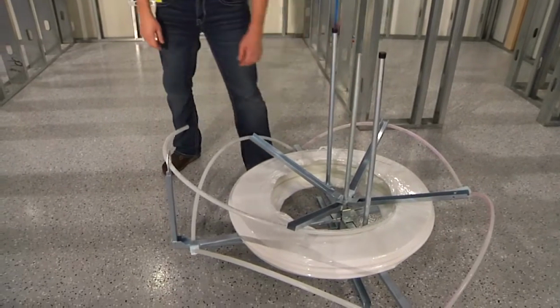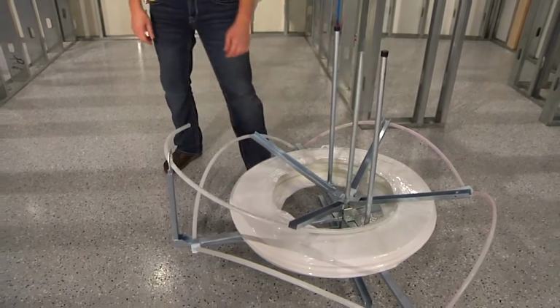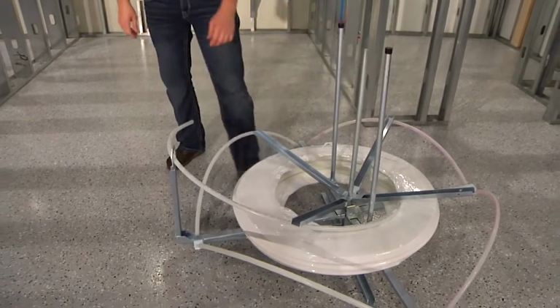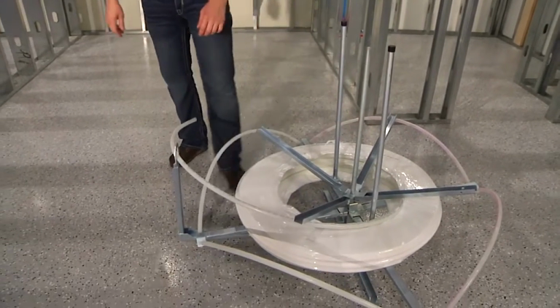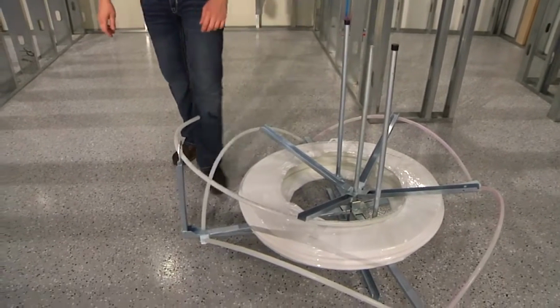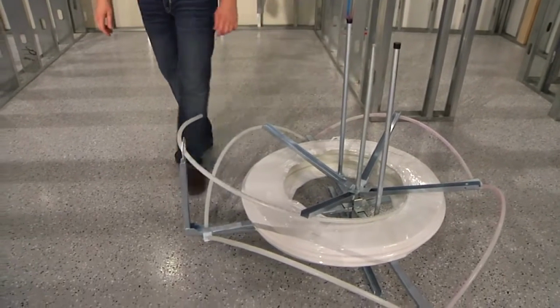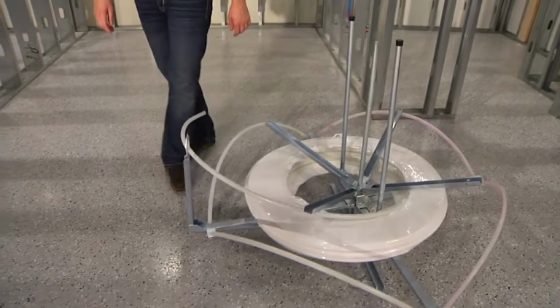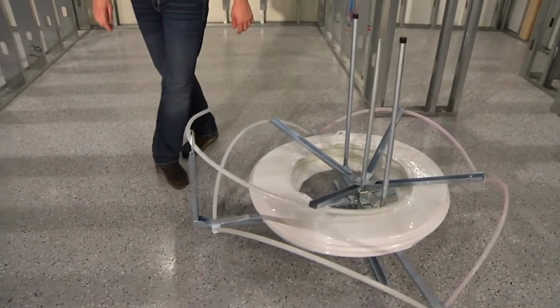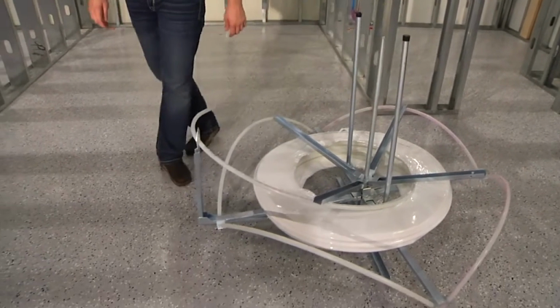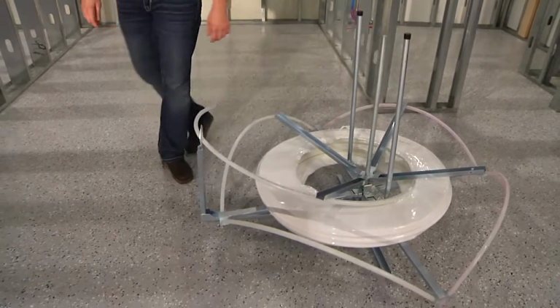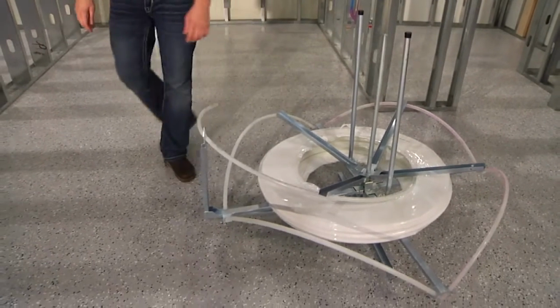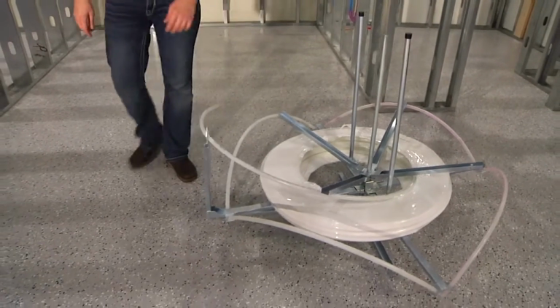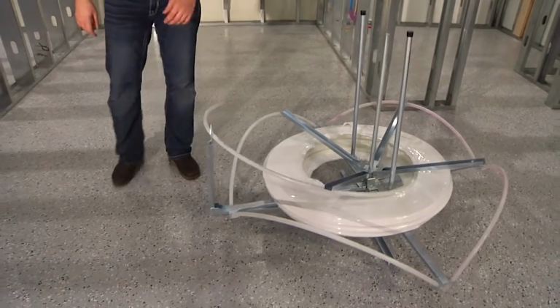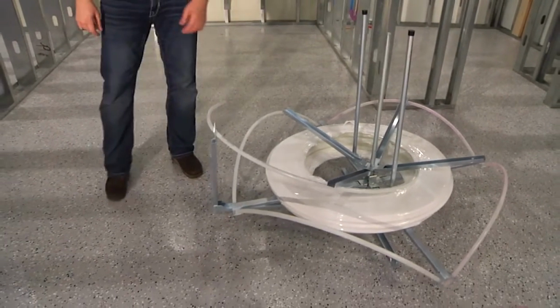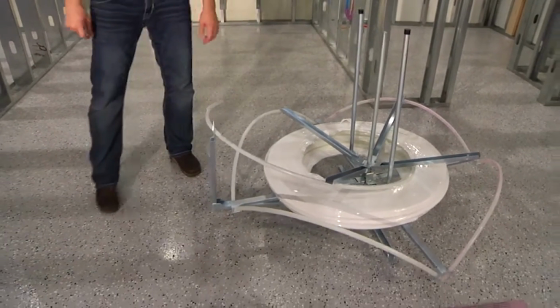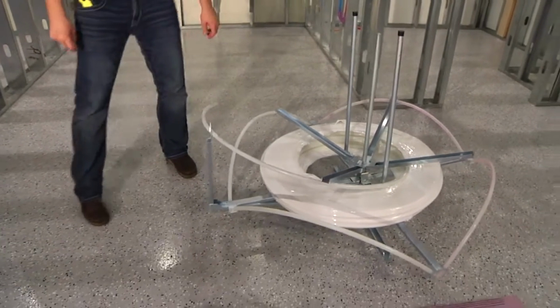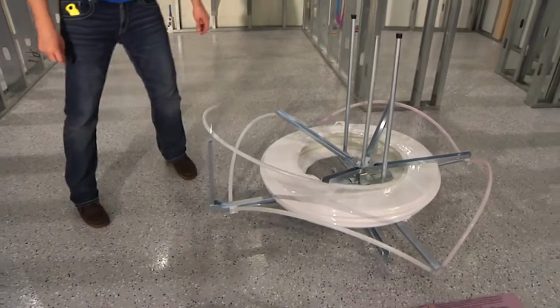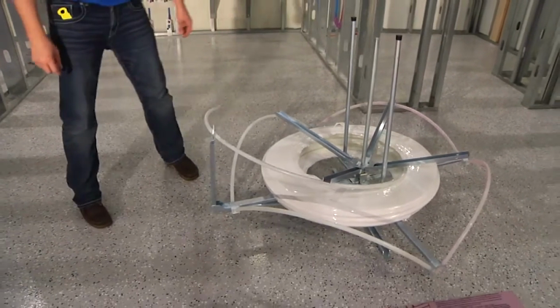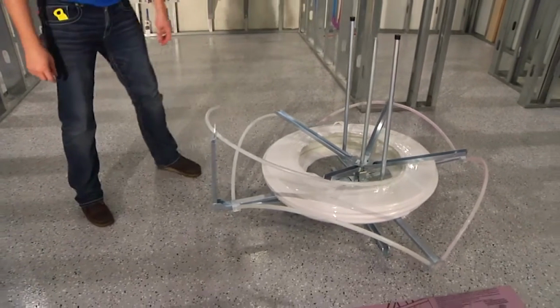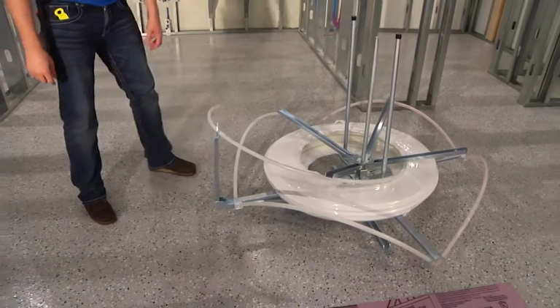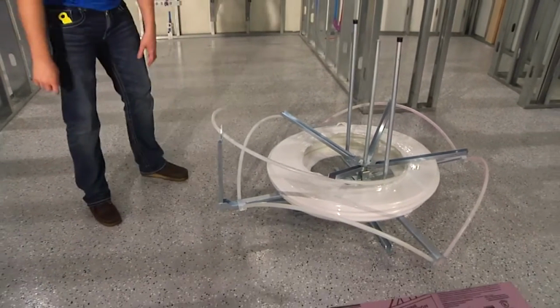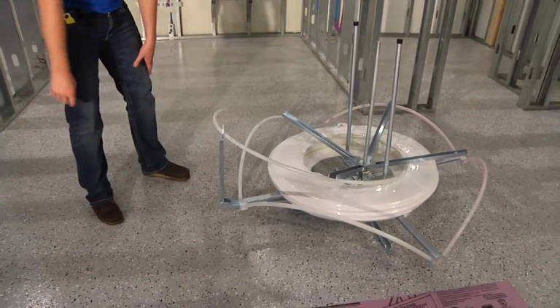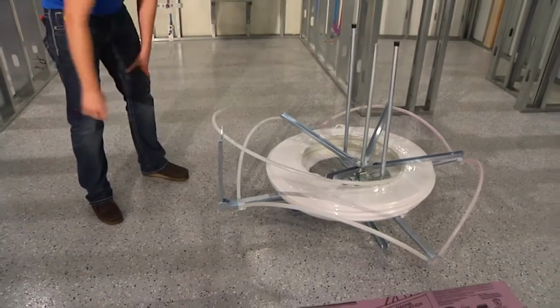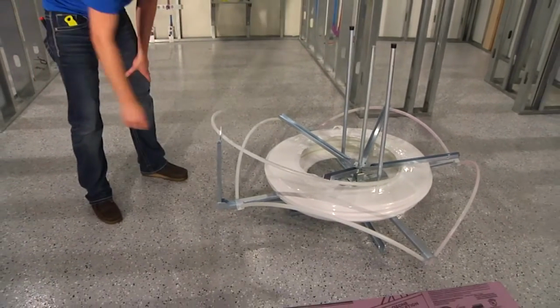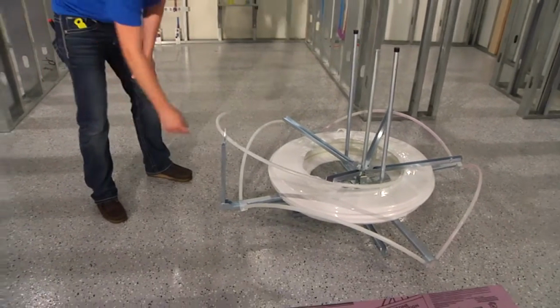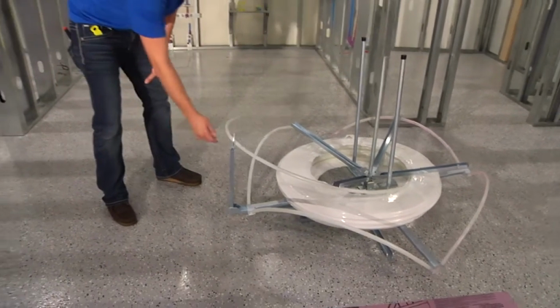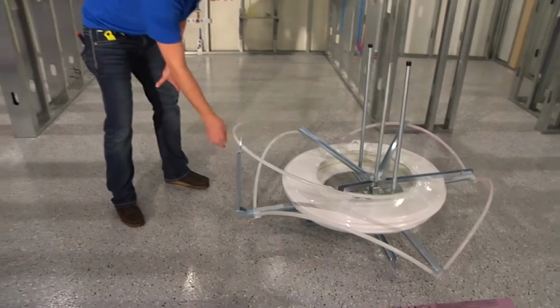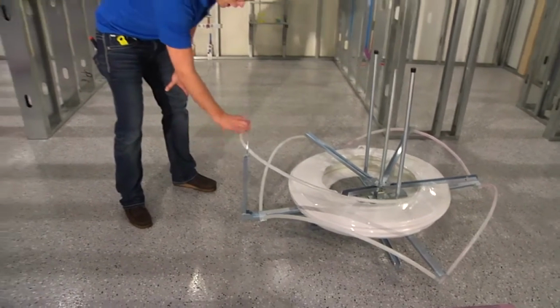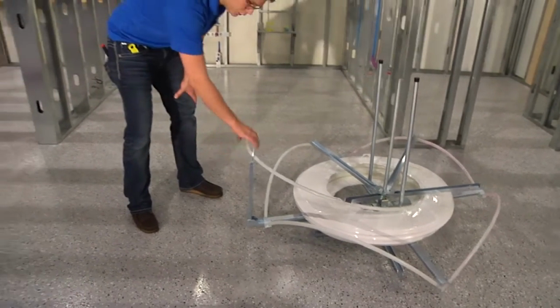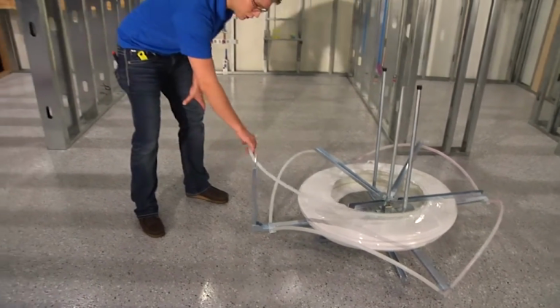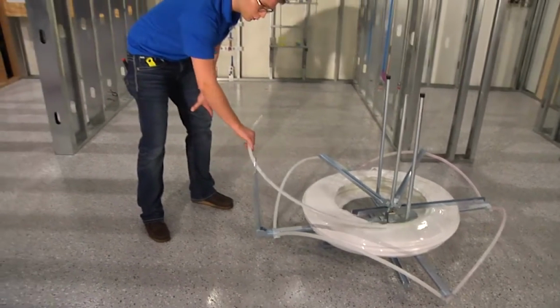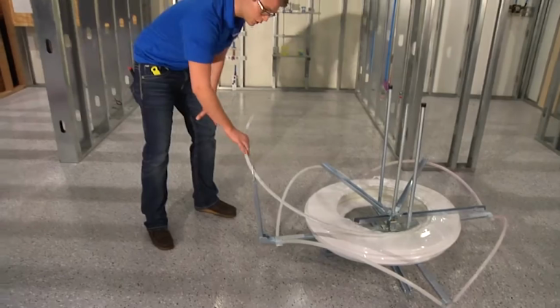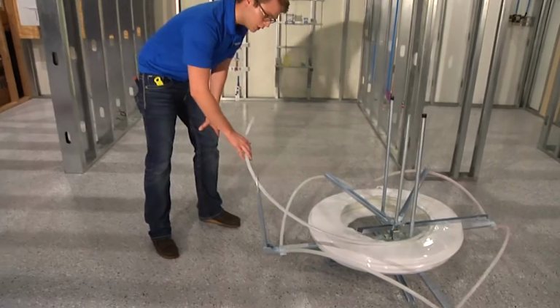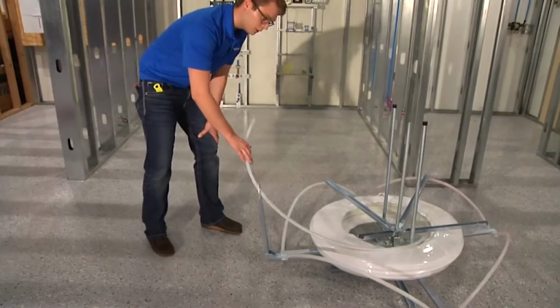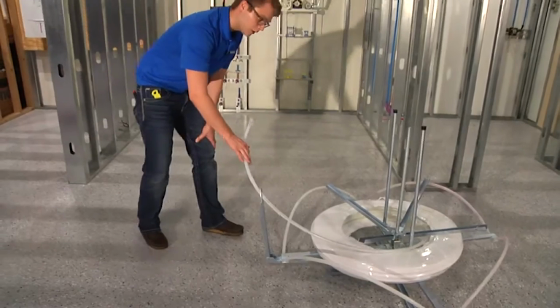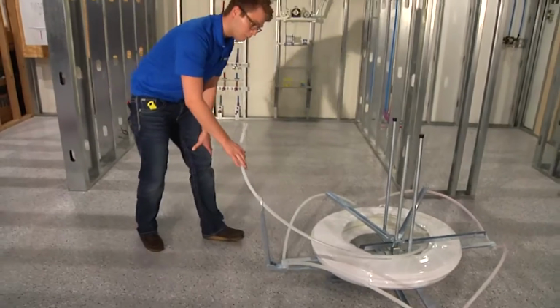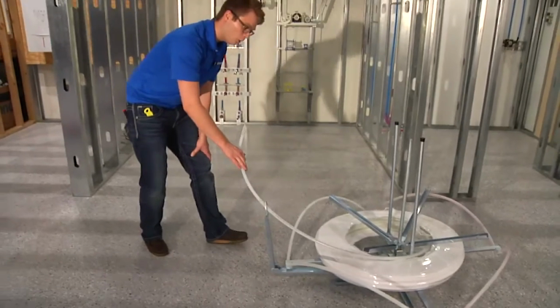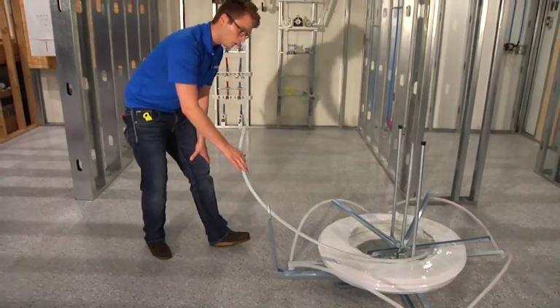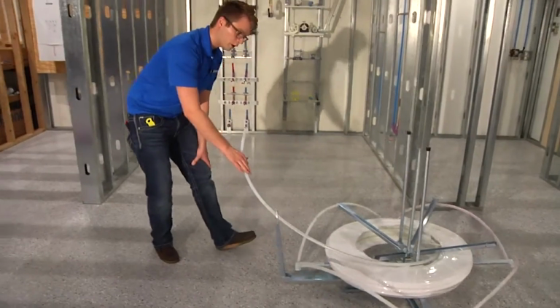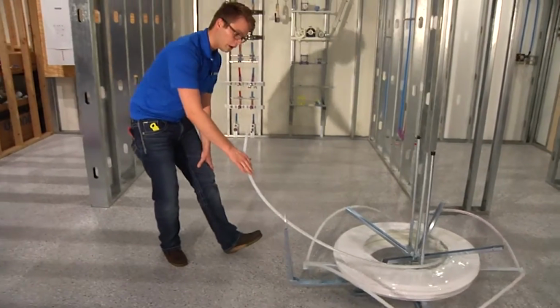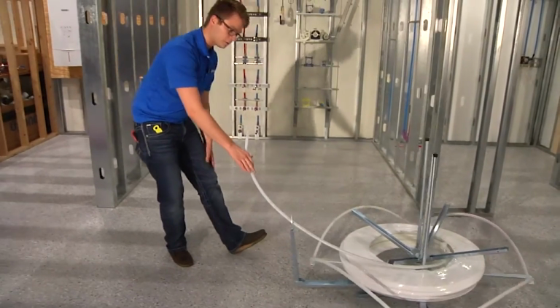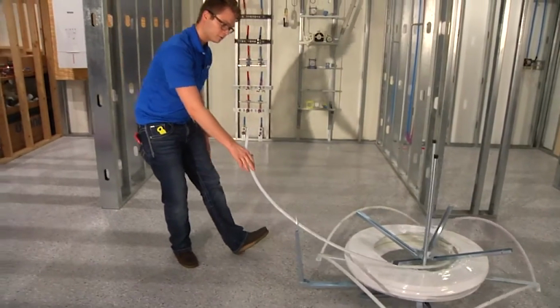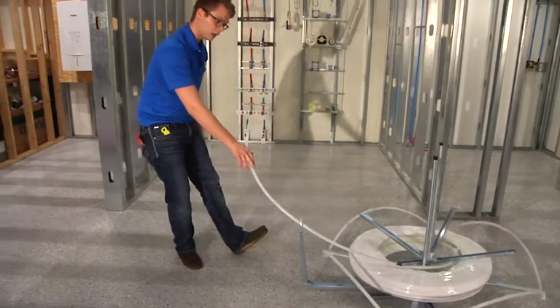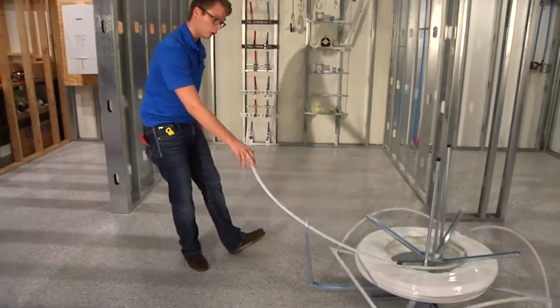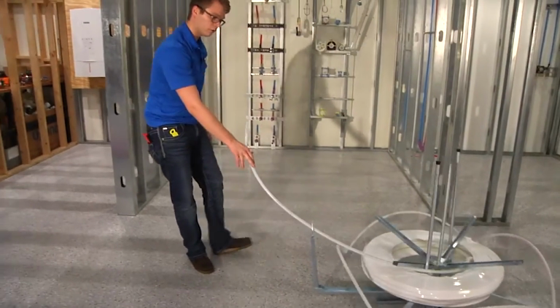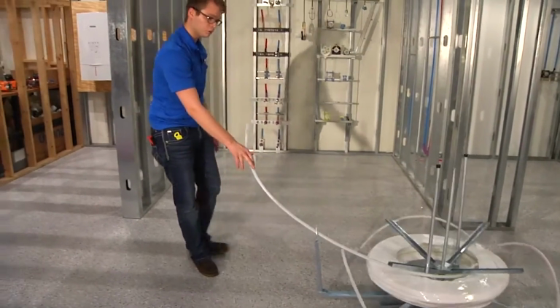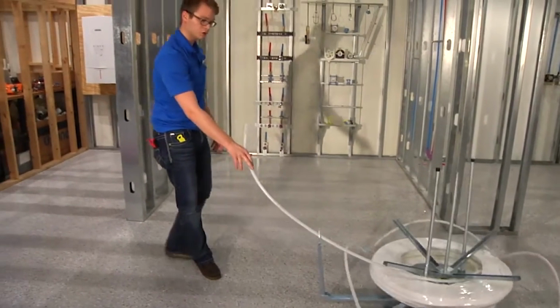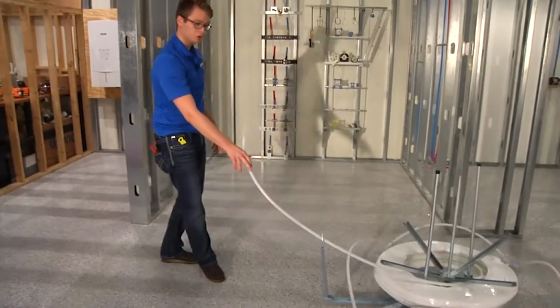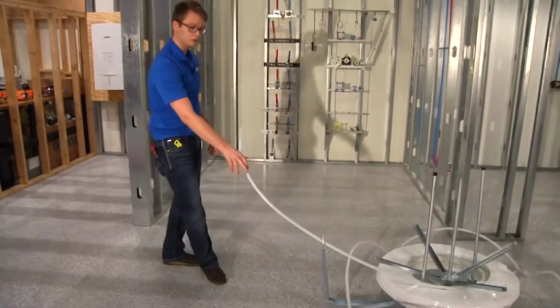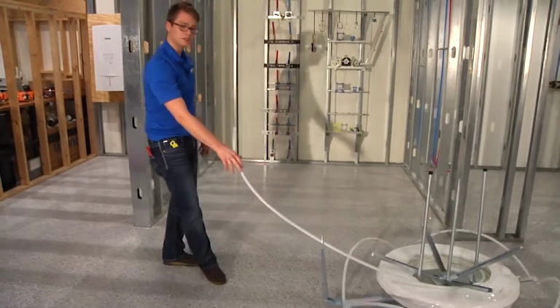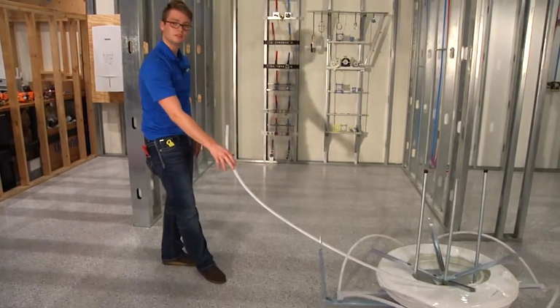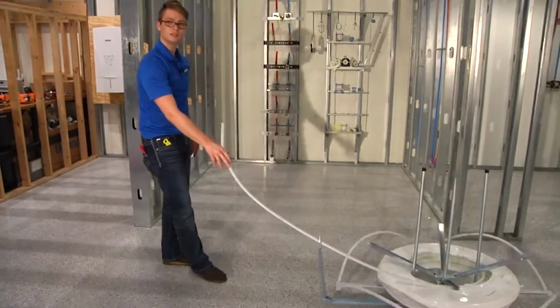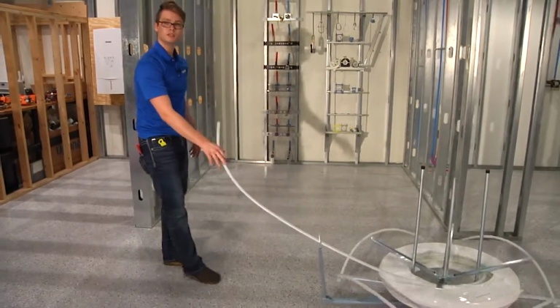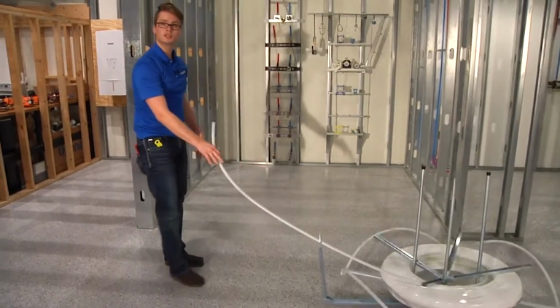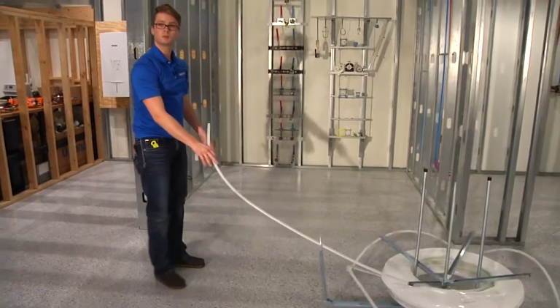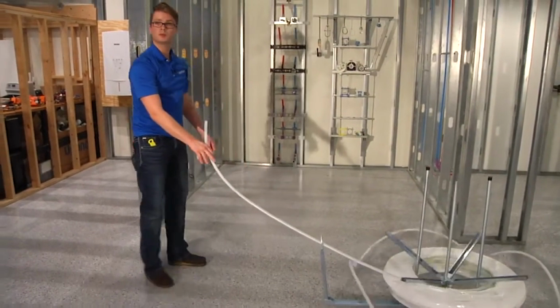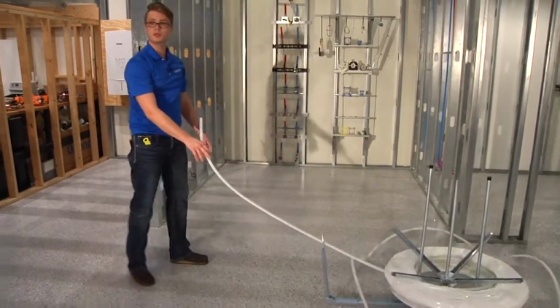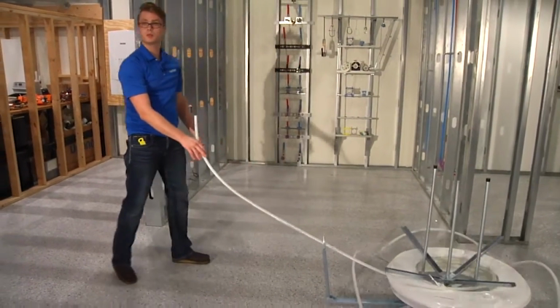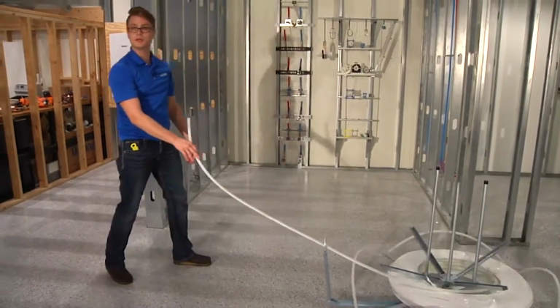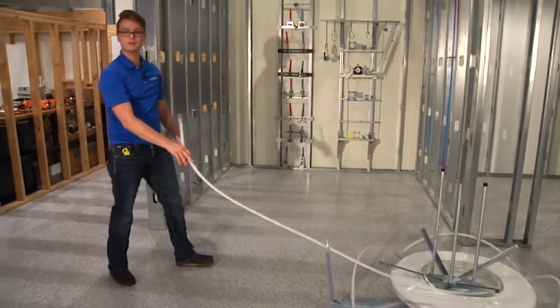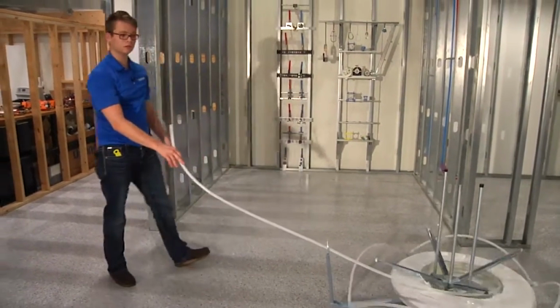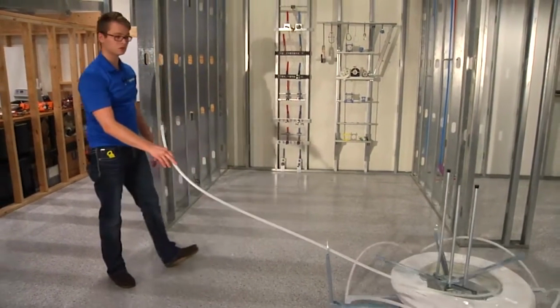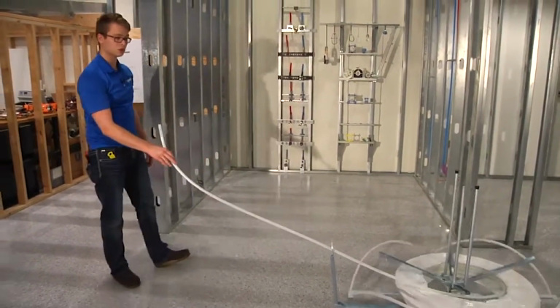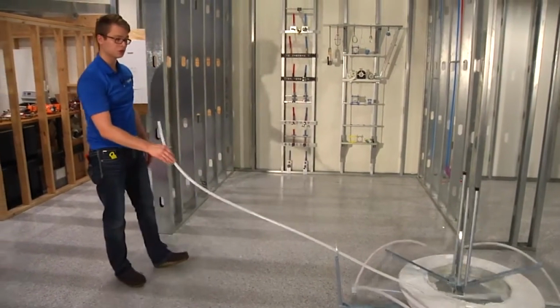Once the uncoiler is fully assembled and ready to go, we can proceed by pulling off however much tubing is needed to complete our radiant installation.